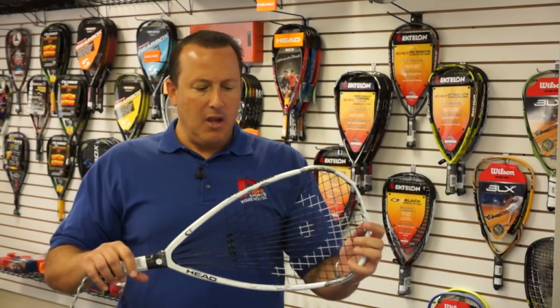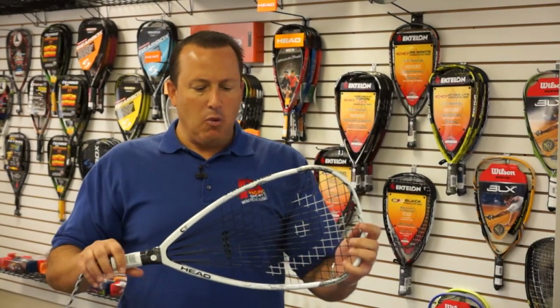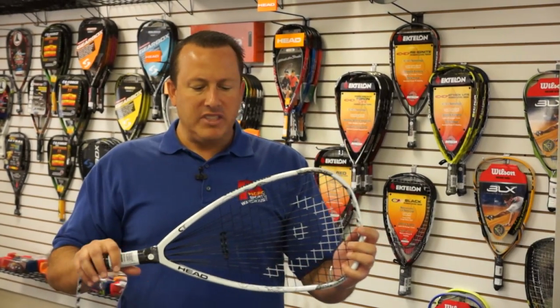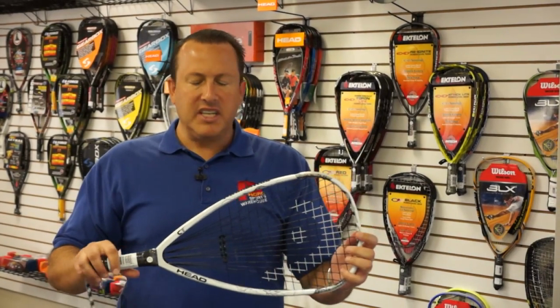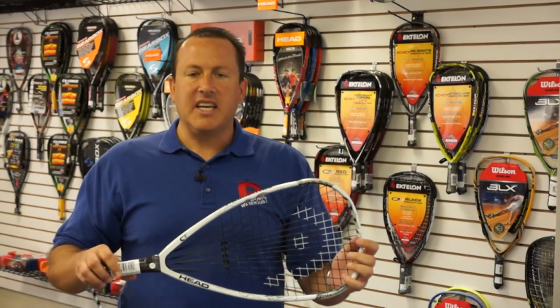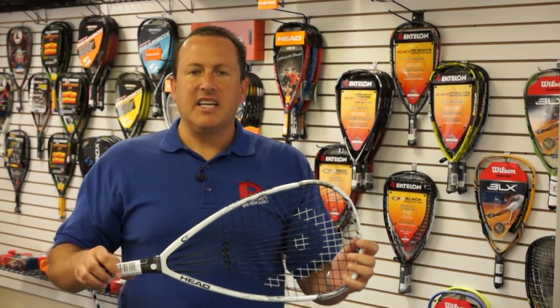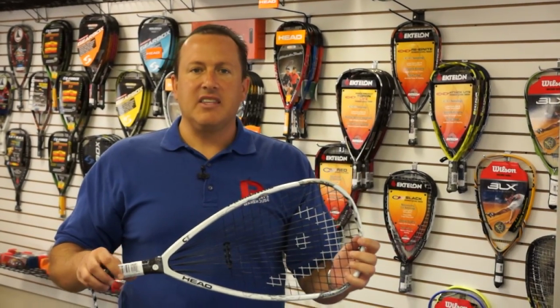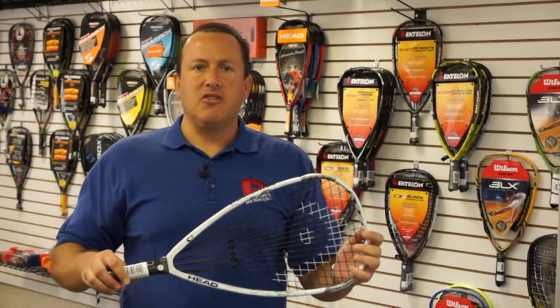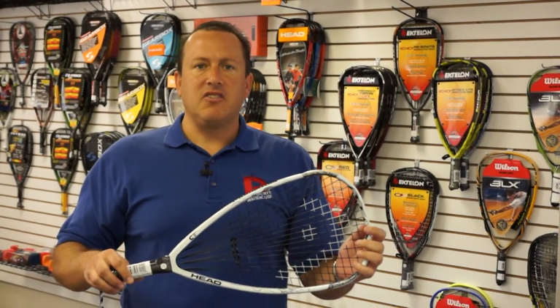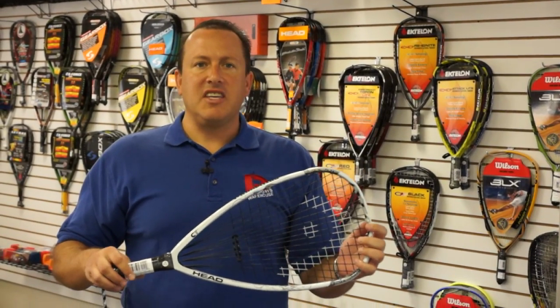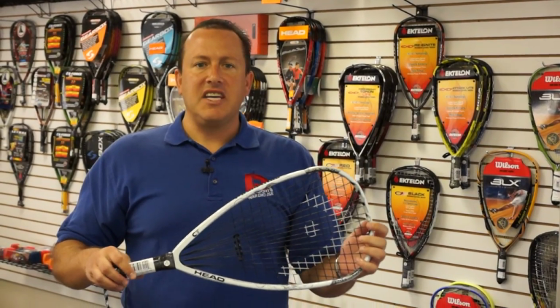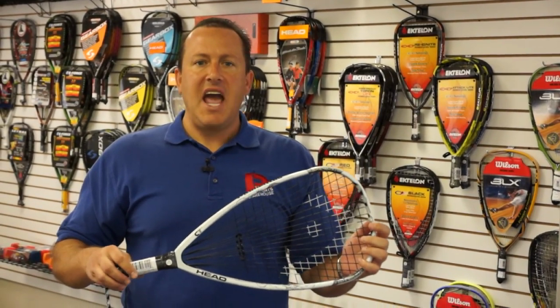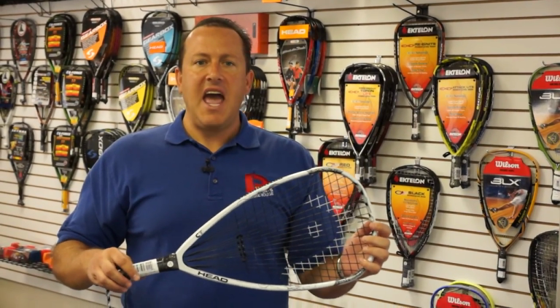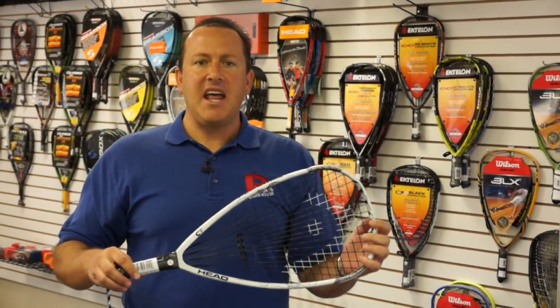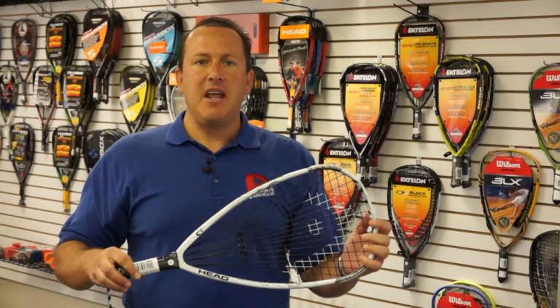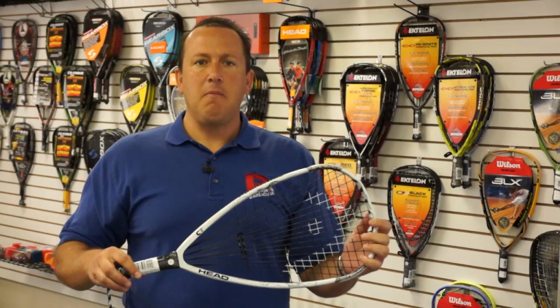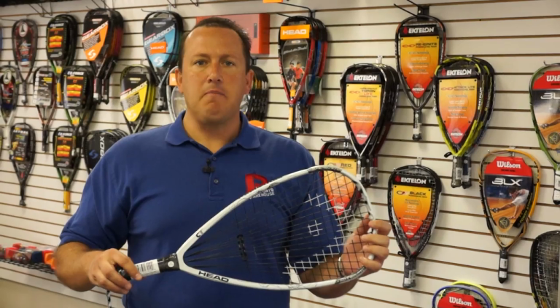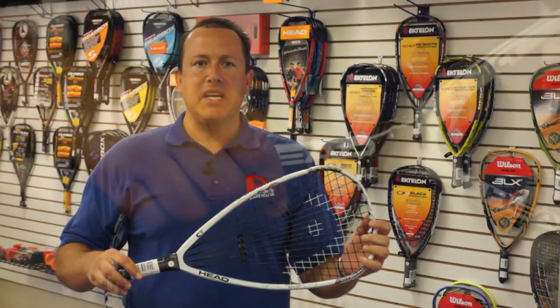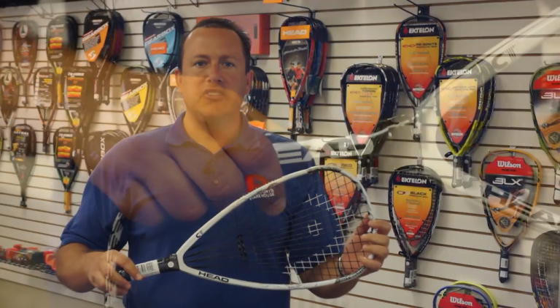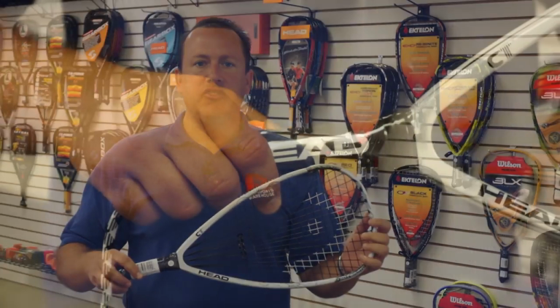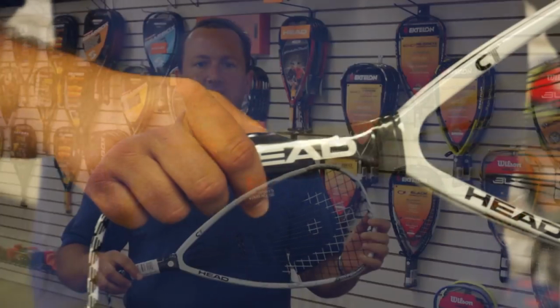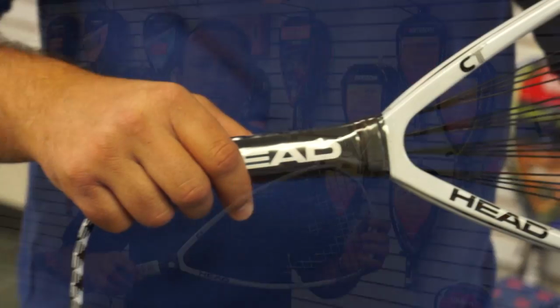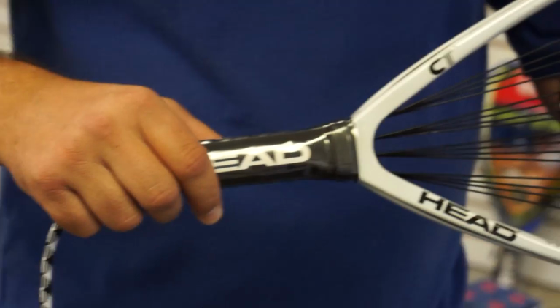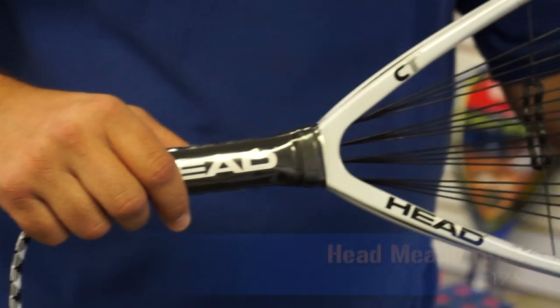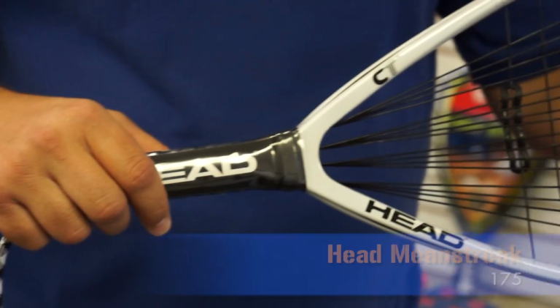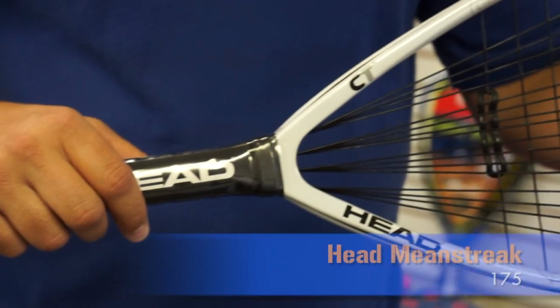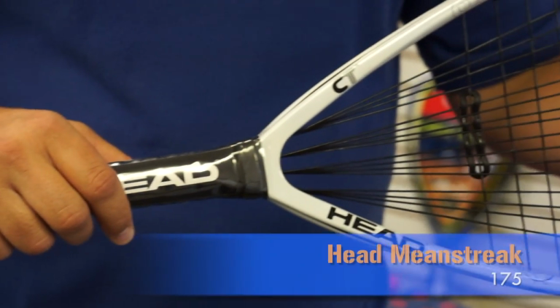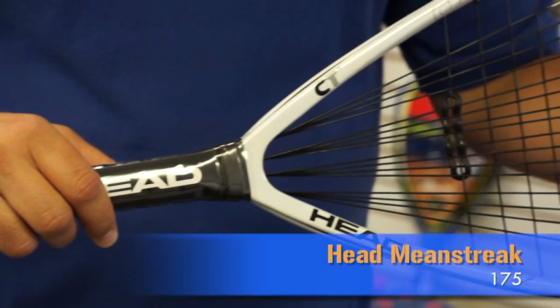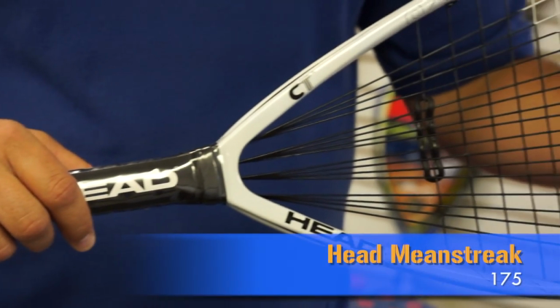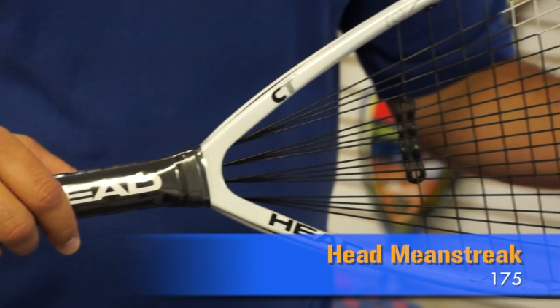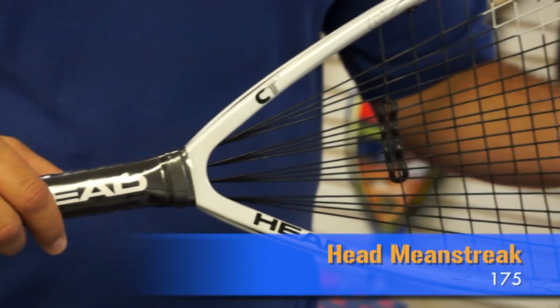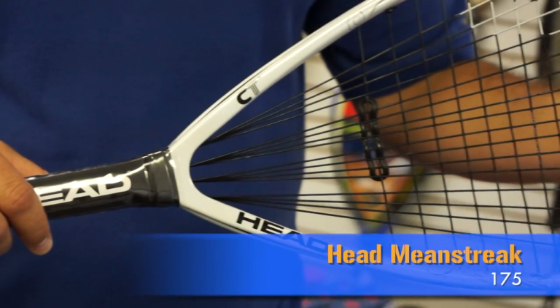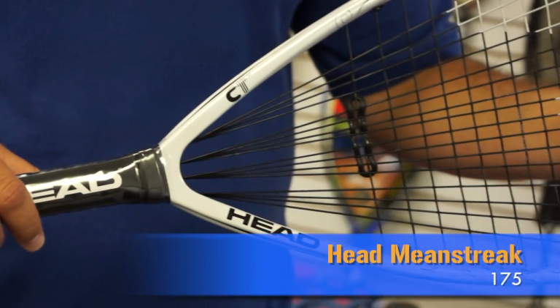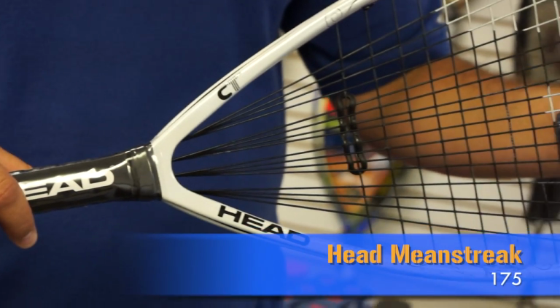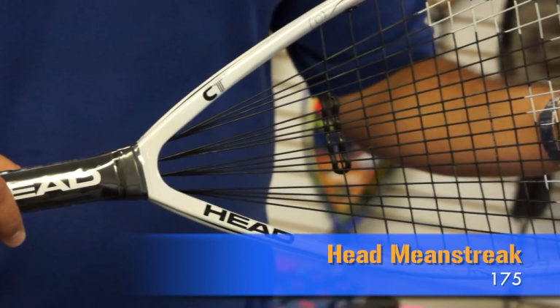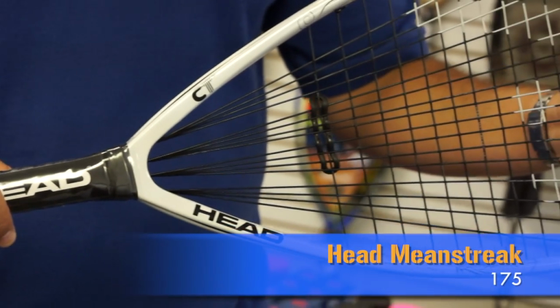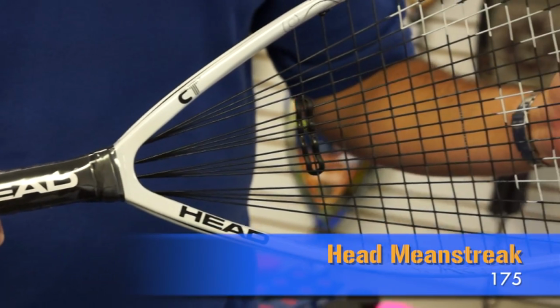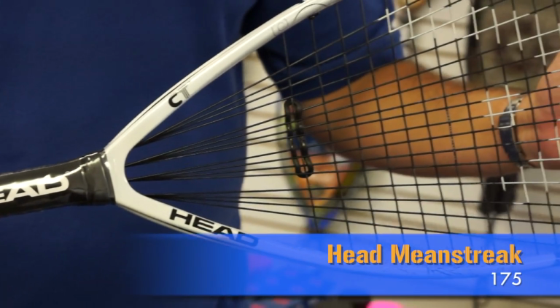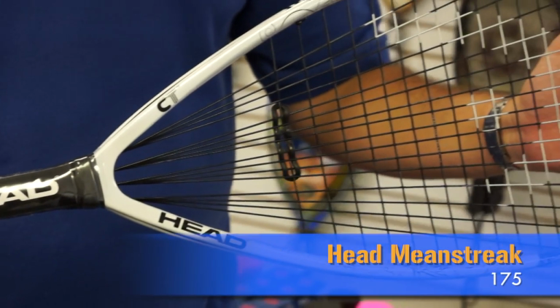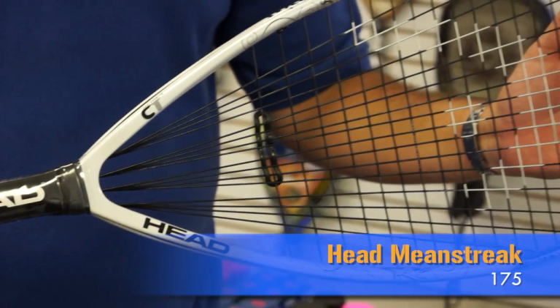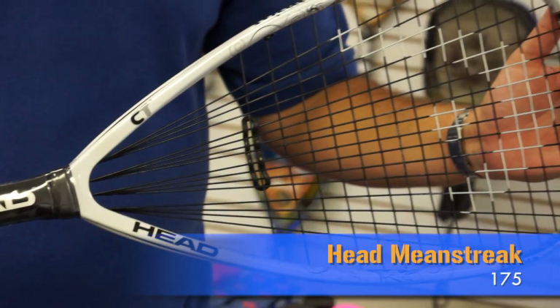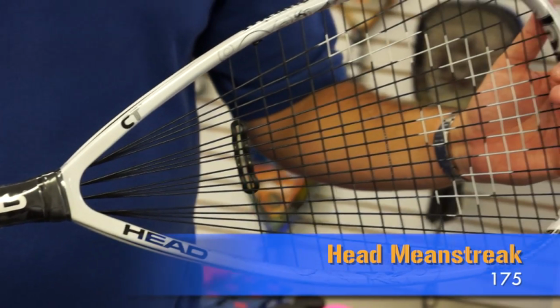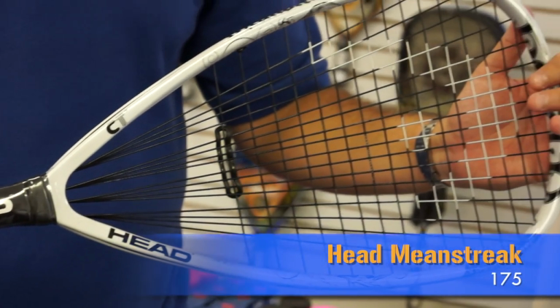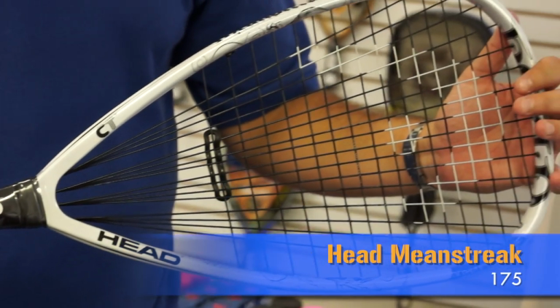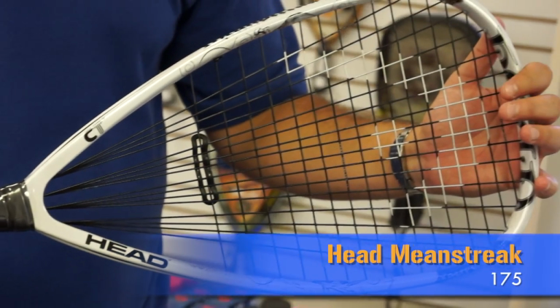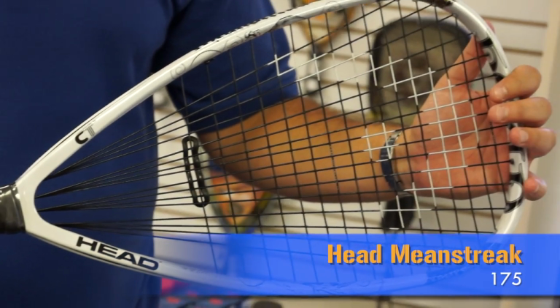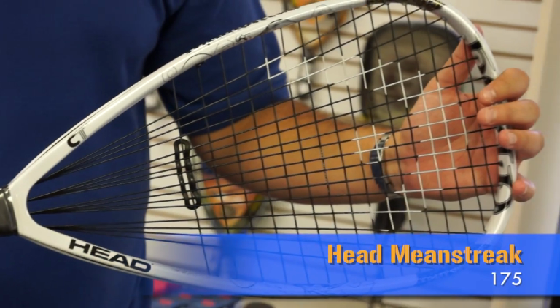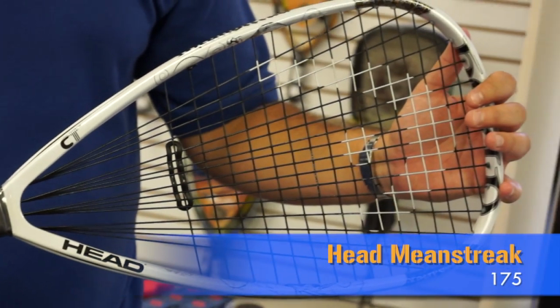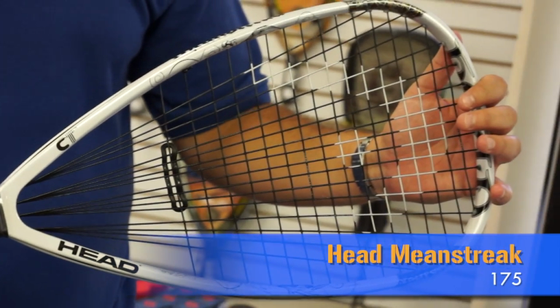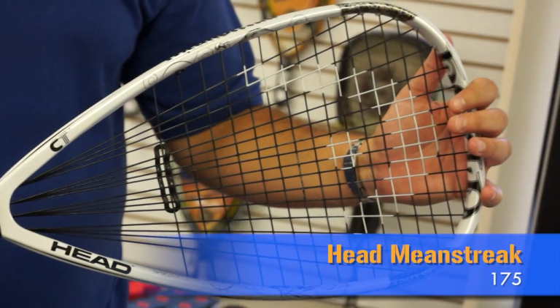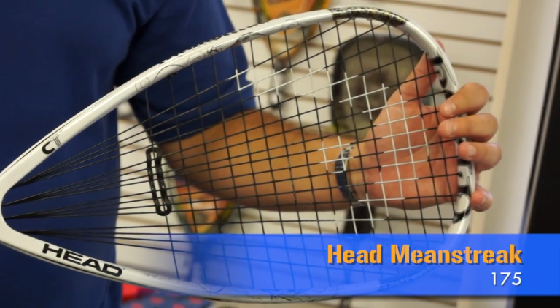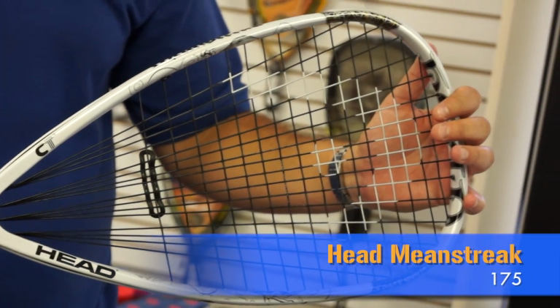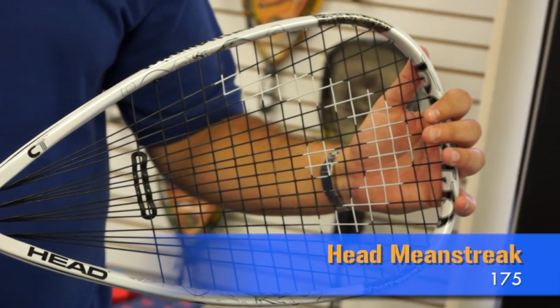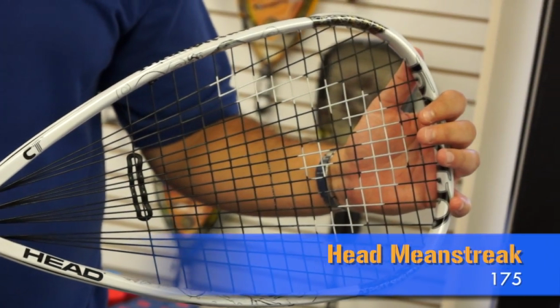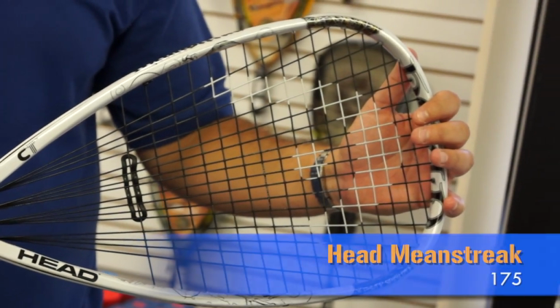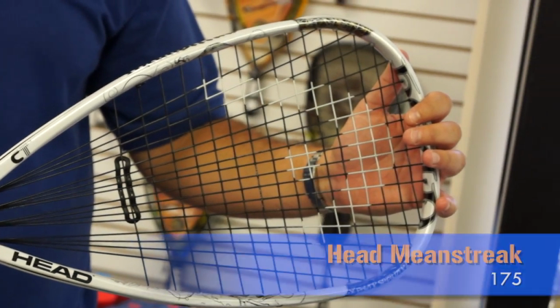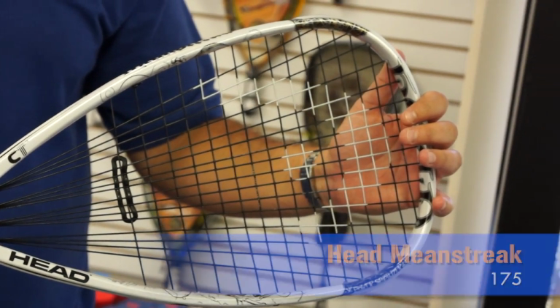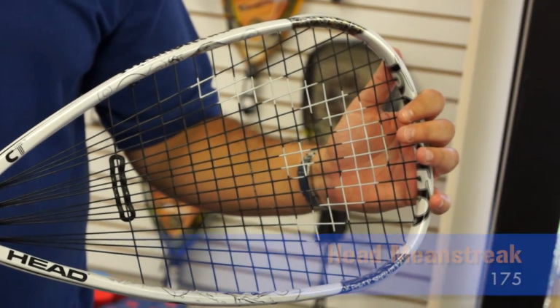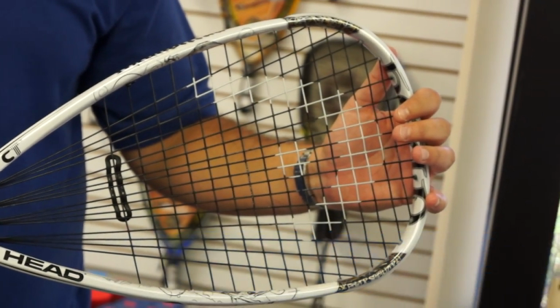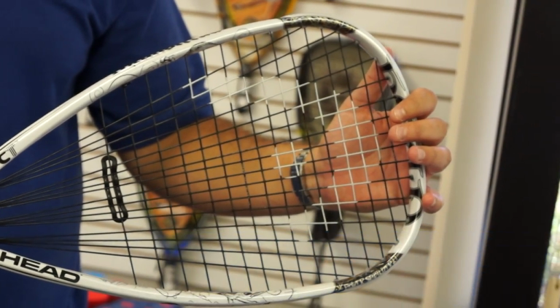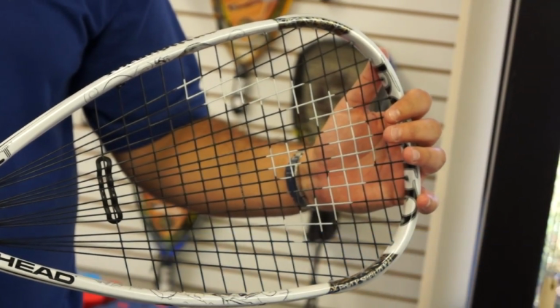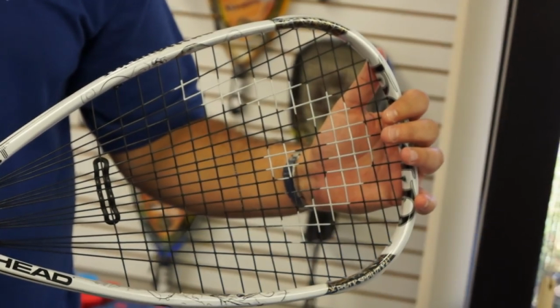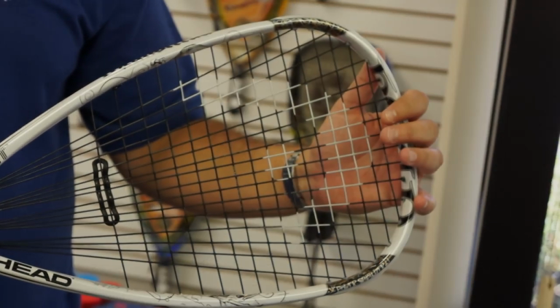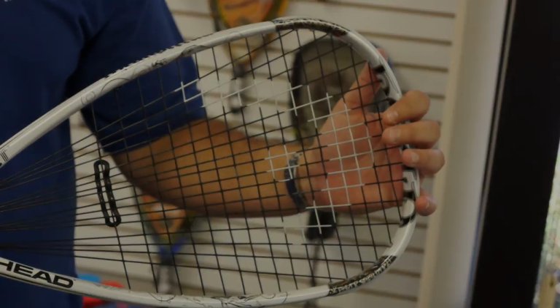Once again, this is the Head Mean Streak 175-gram frame. This is Judd from Pacific Sports Warehouse.